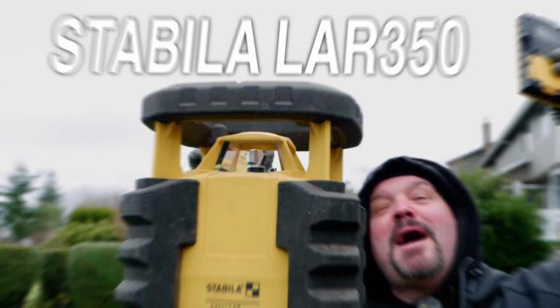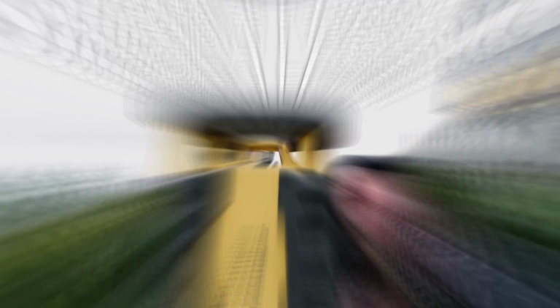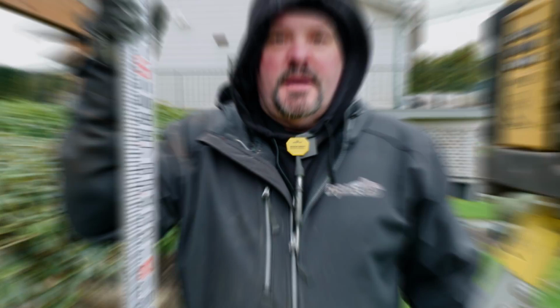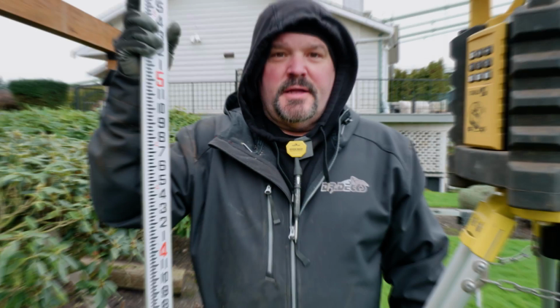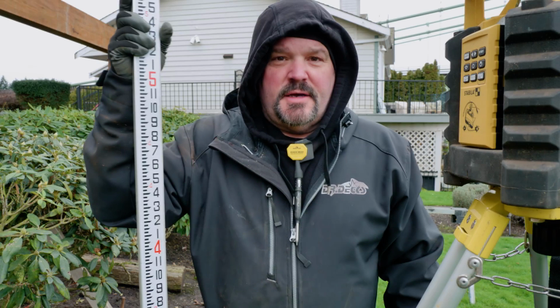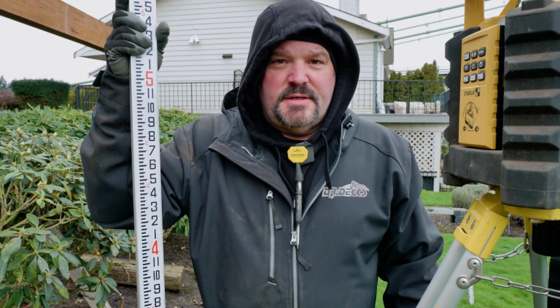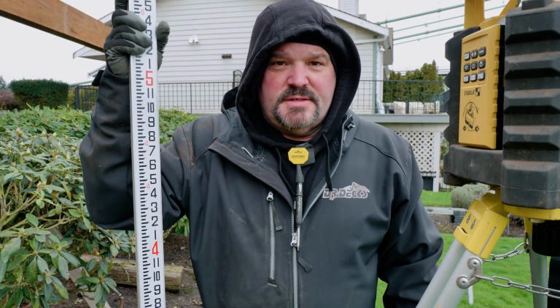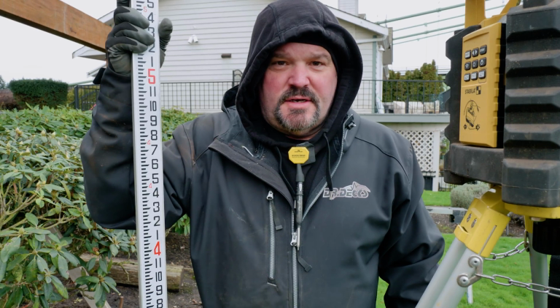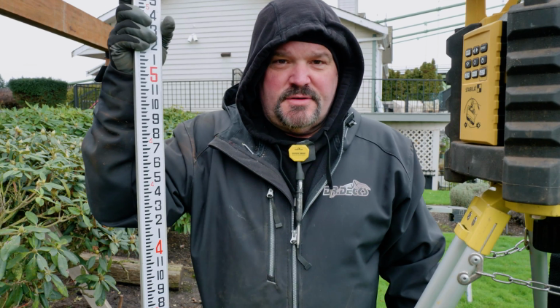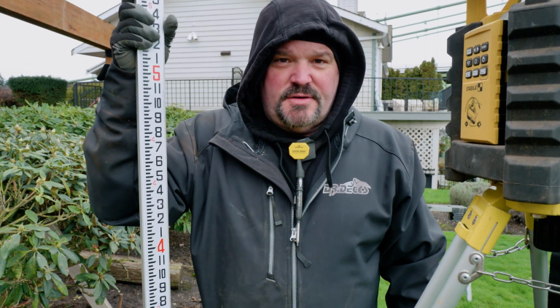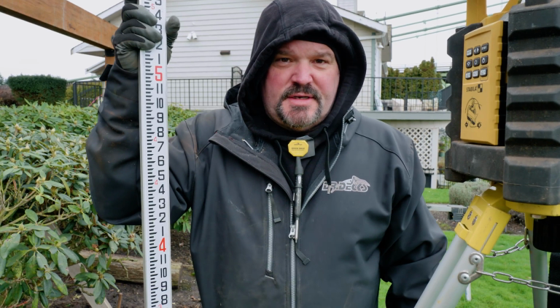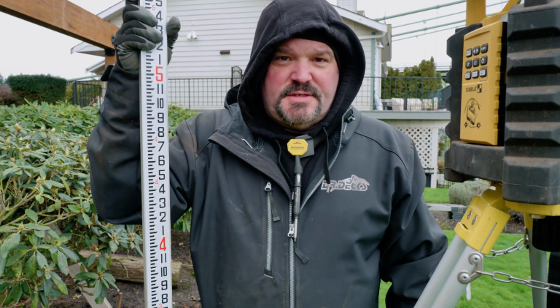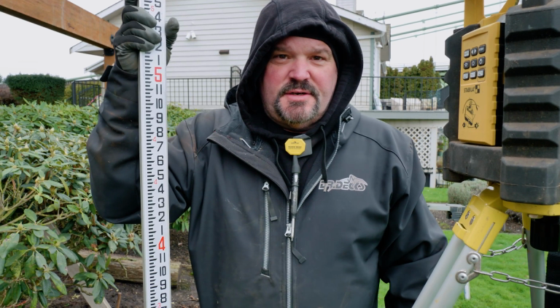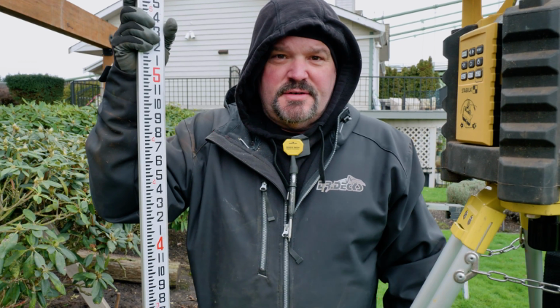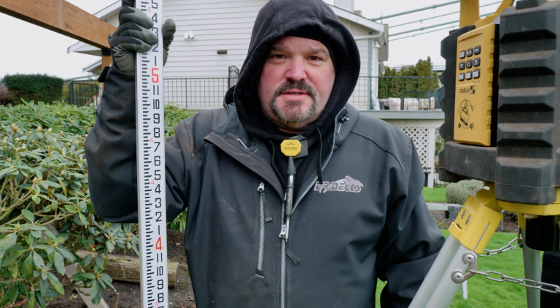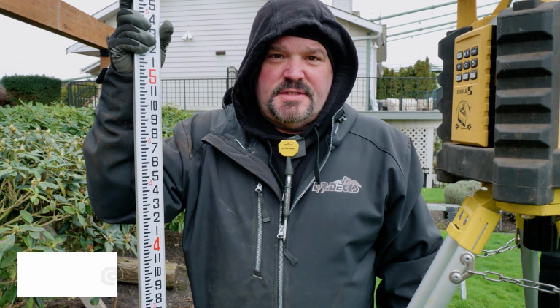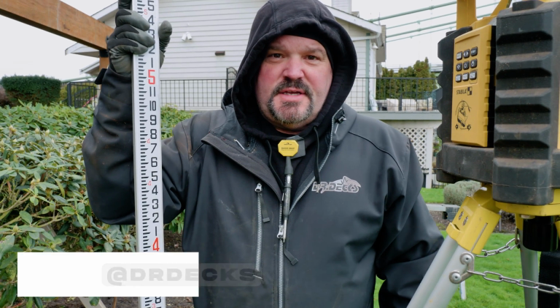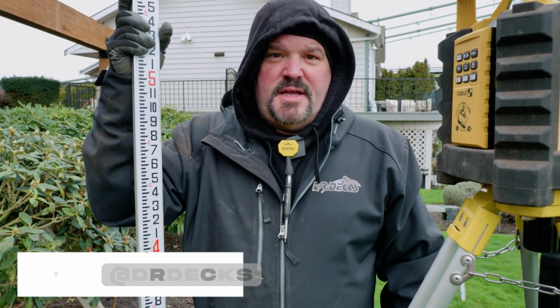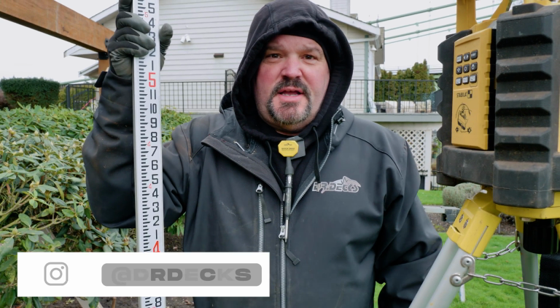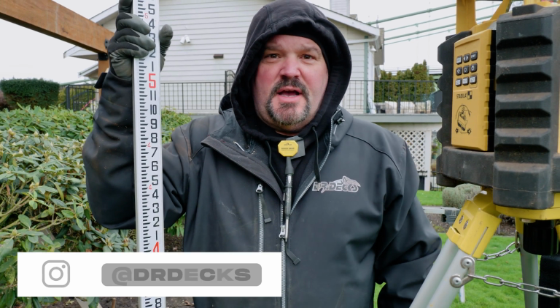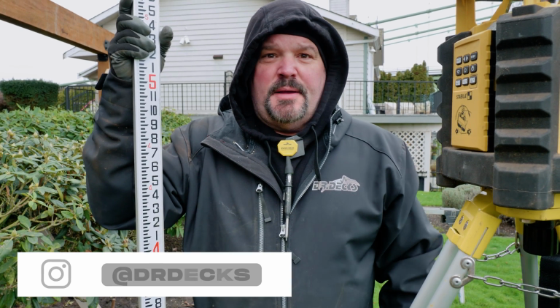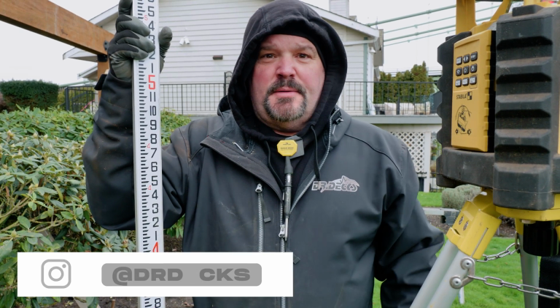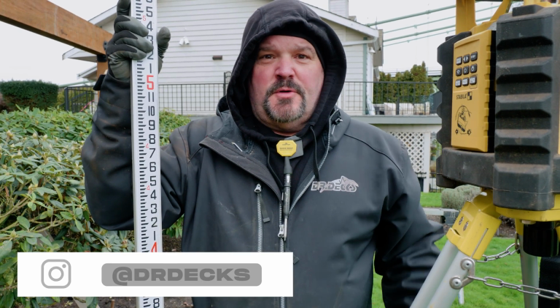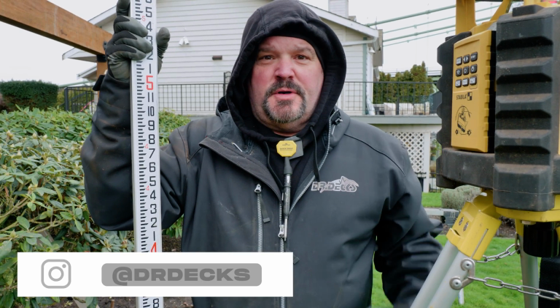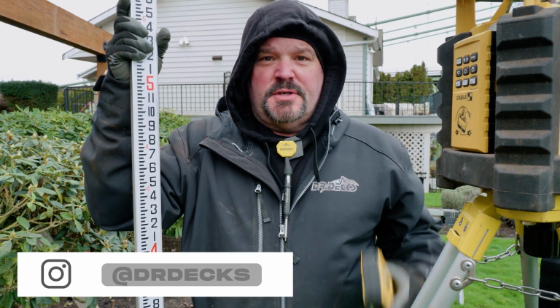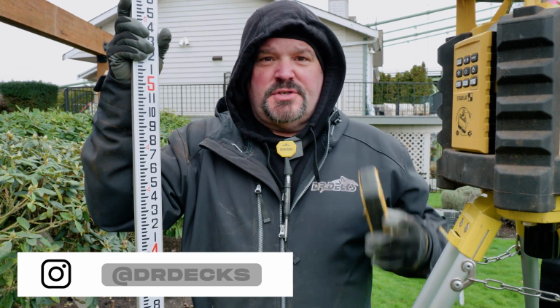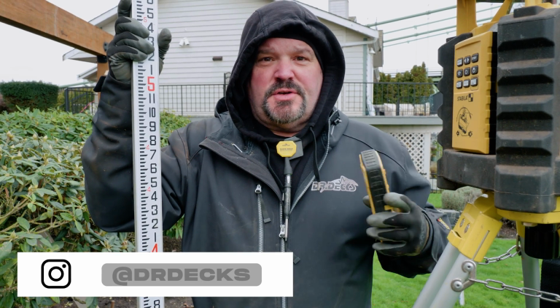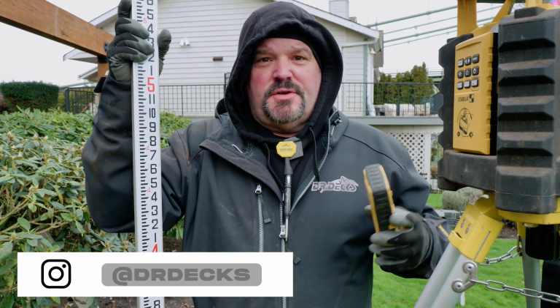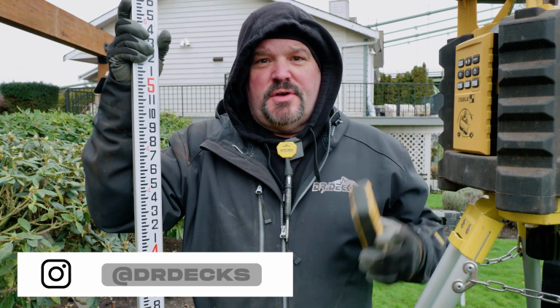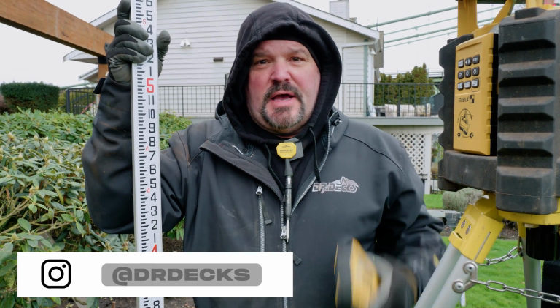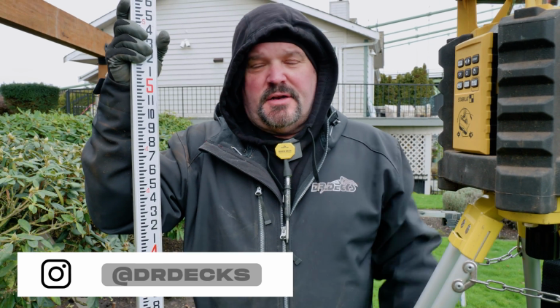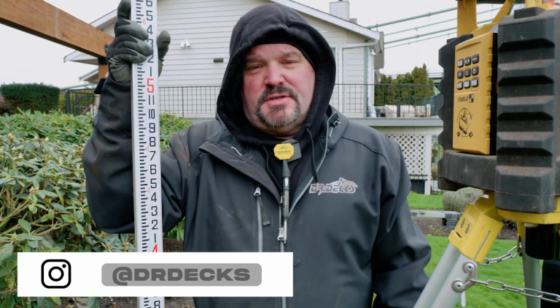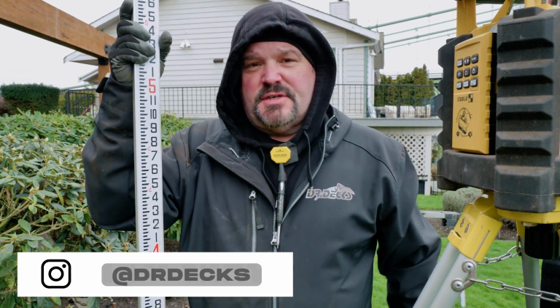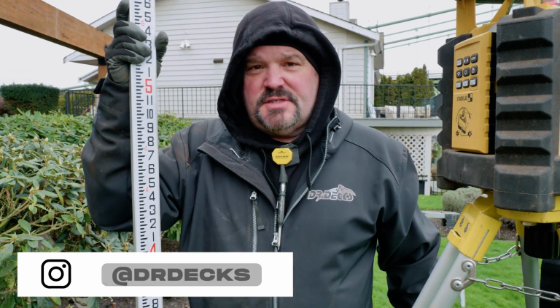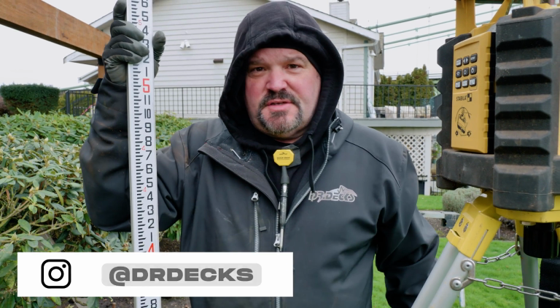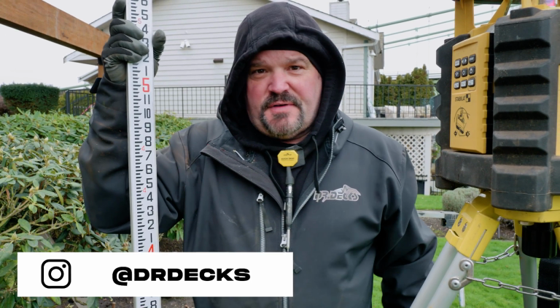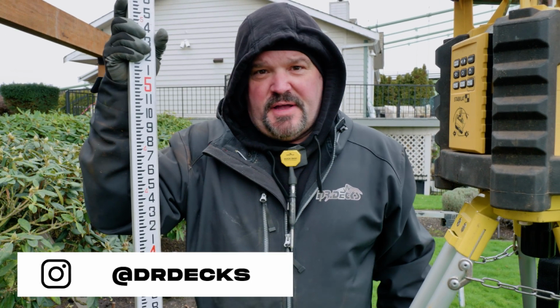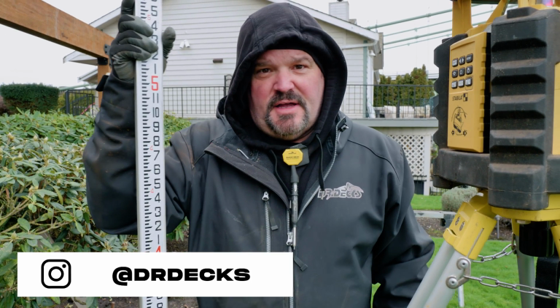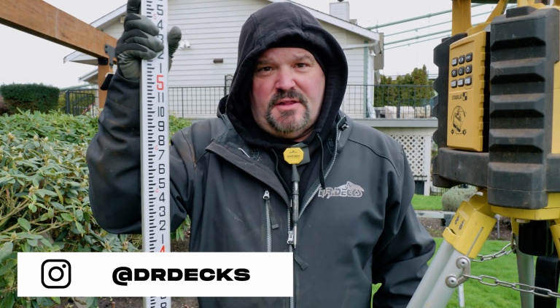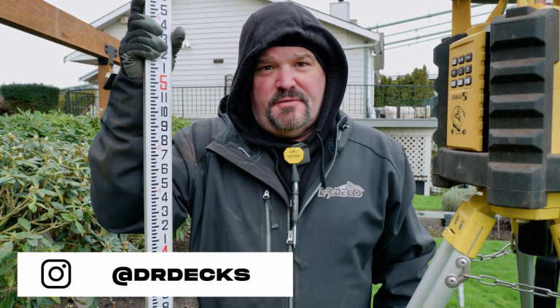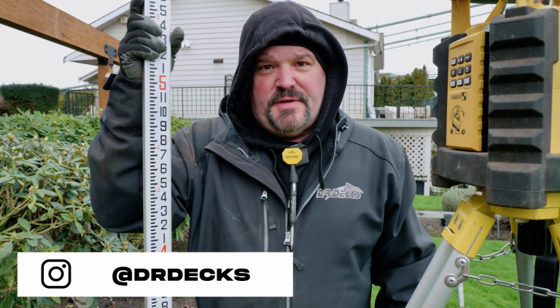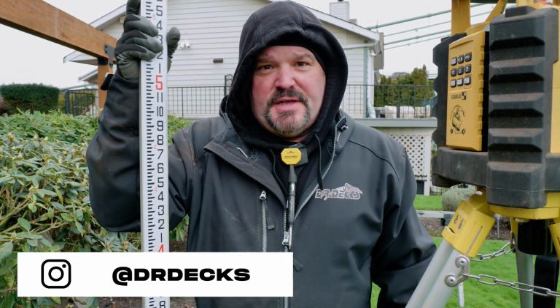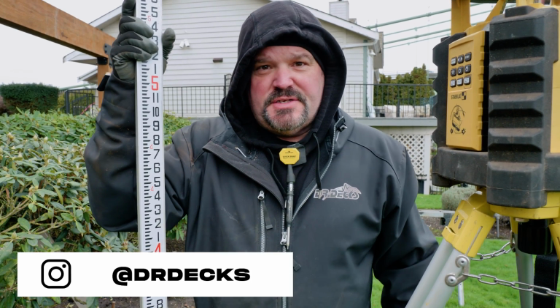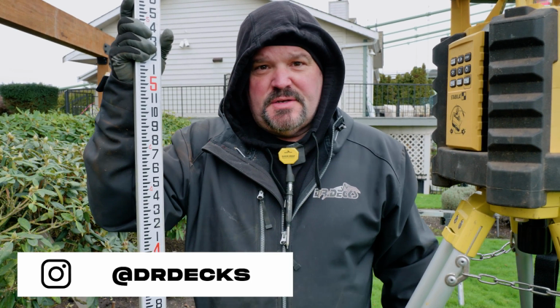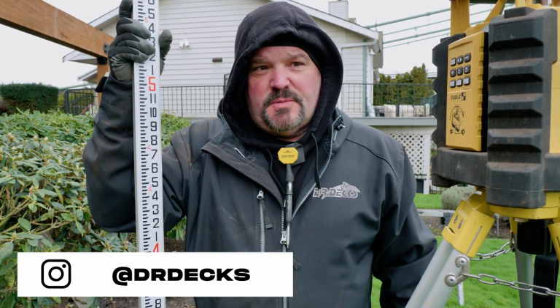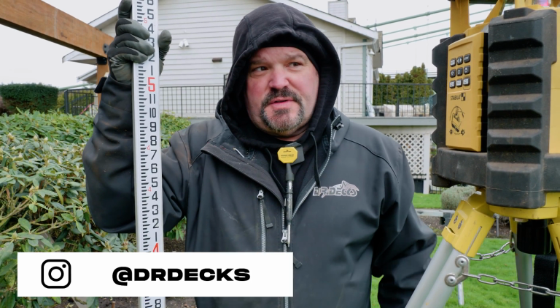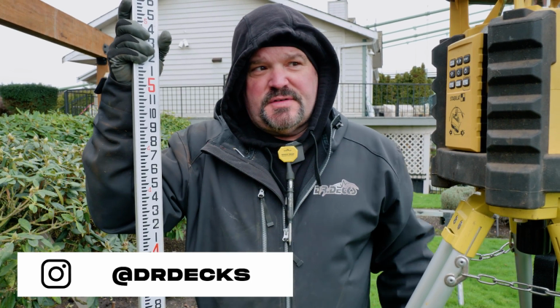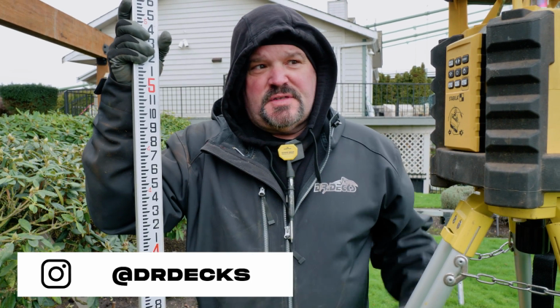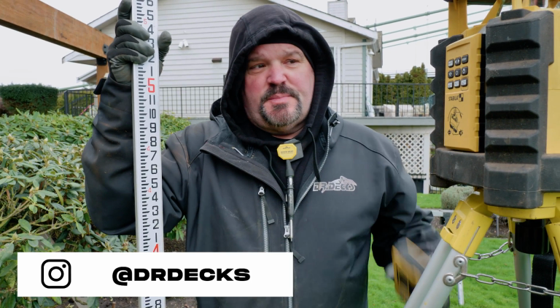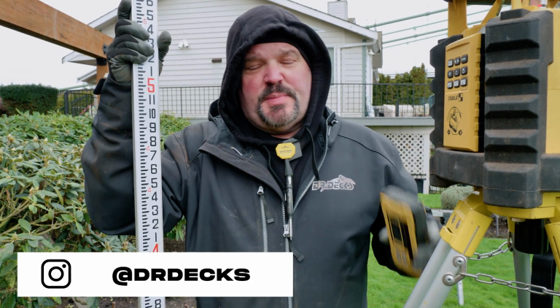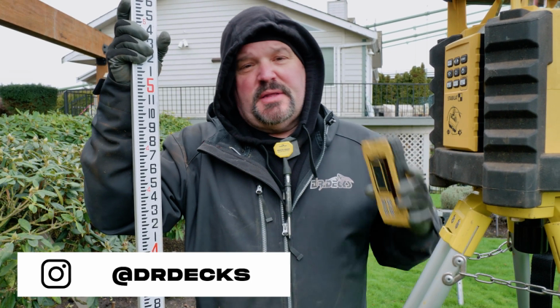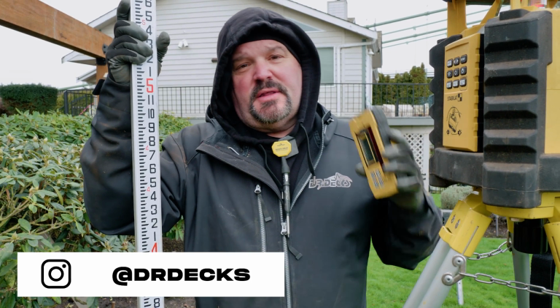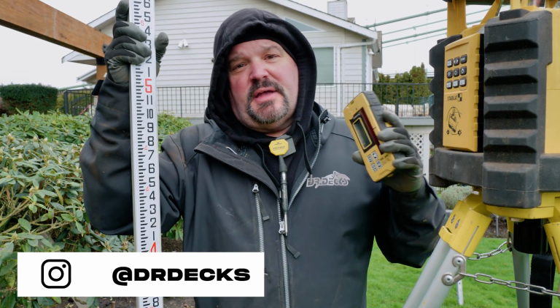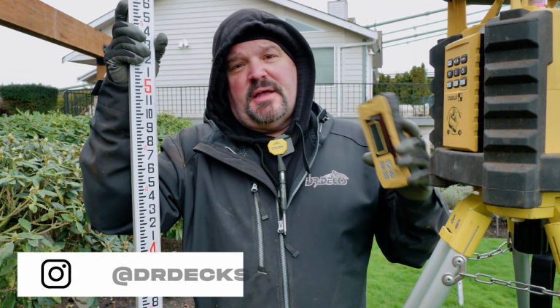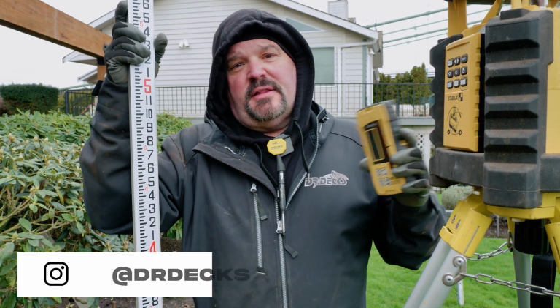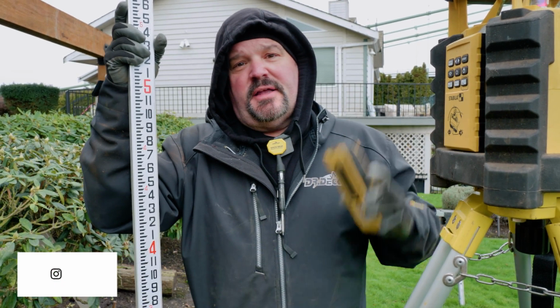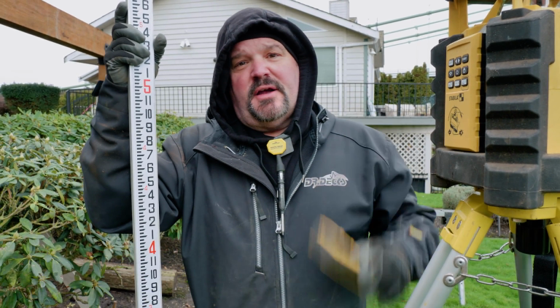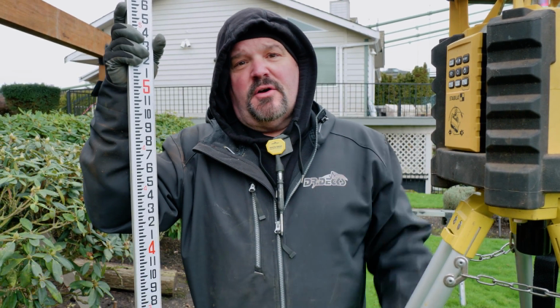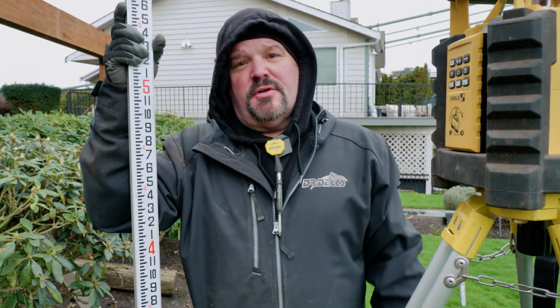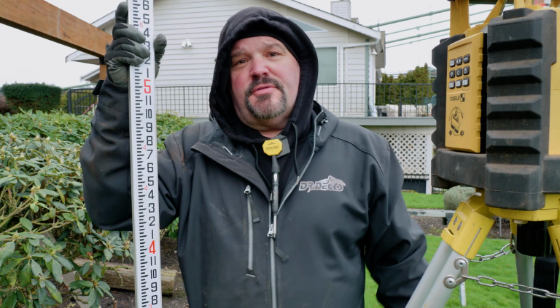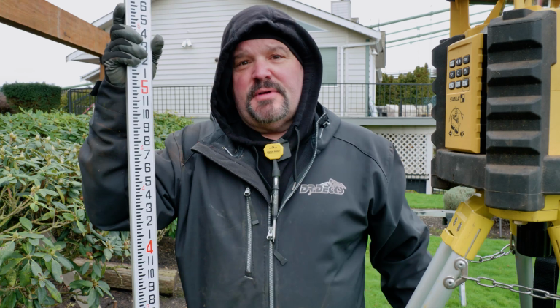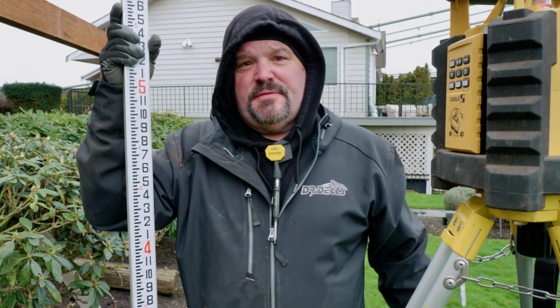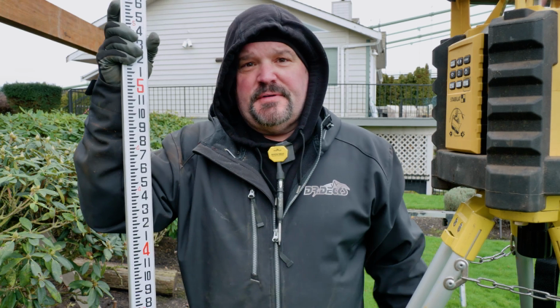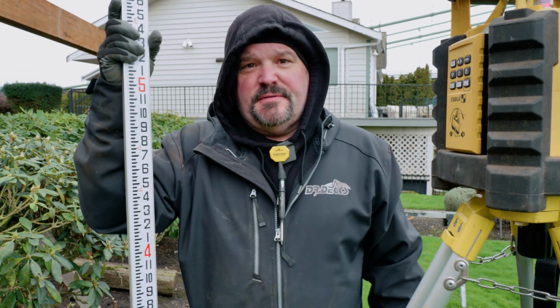Hey guys, Dr. Dex here. Today I want to show you how to justify elevation with a Stabila LAR350.